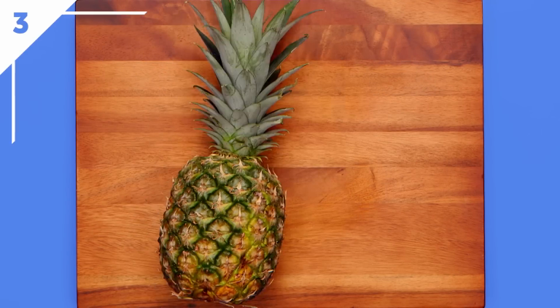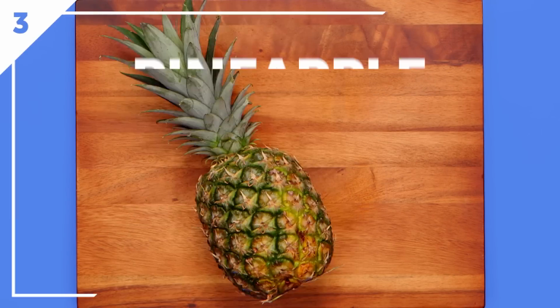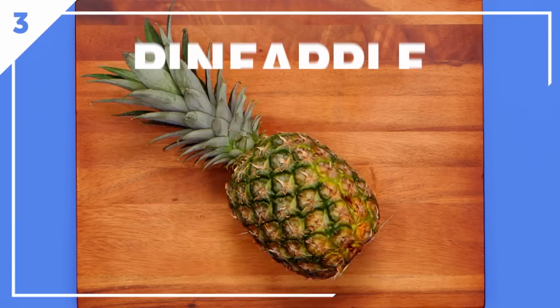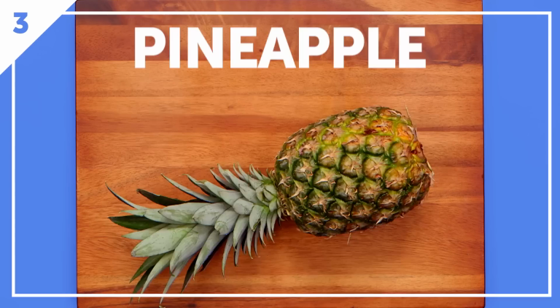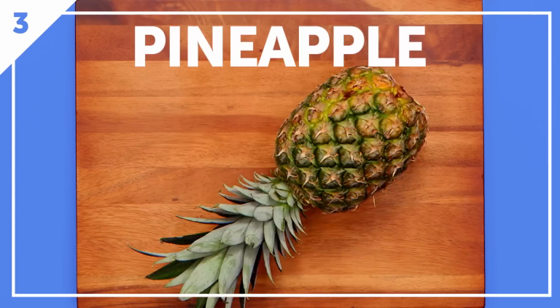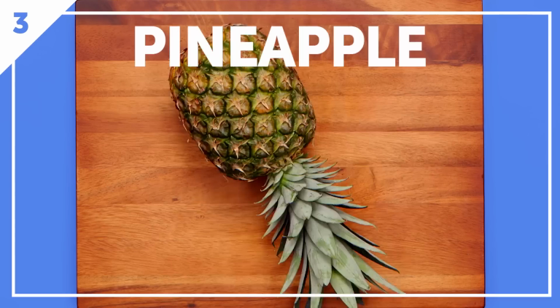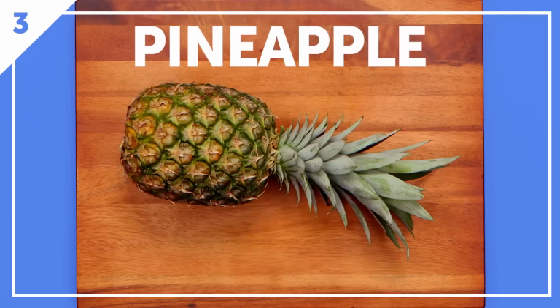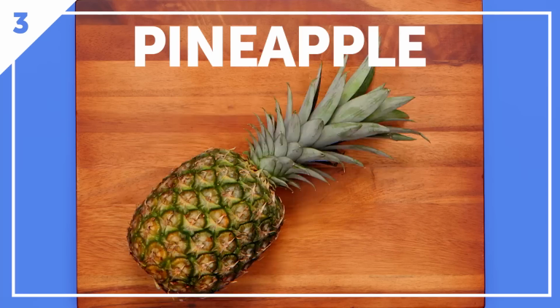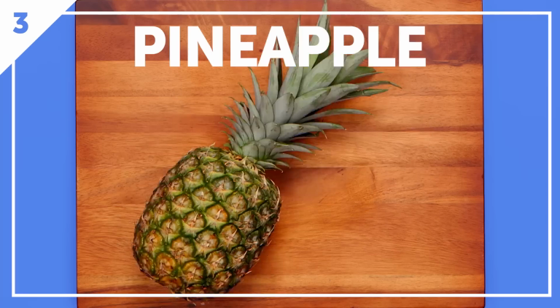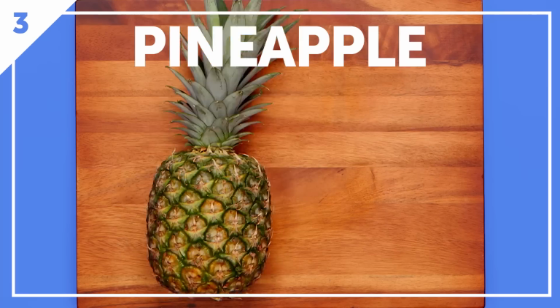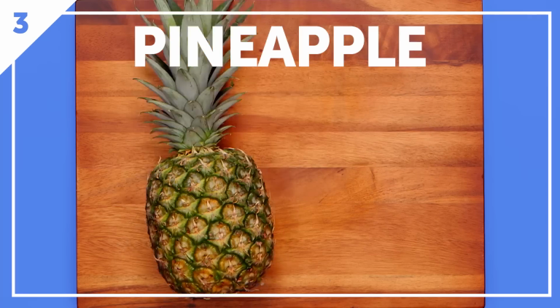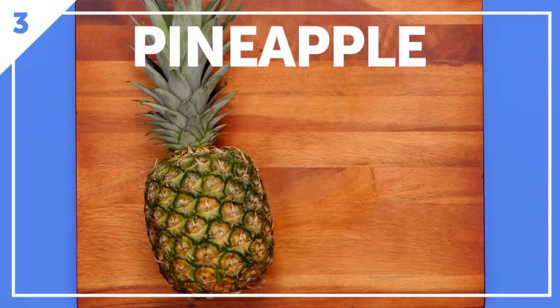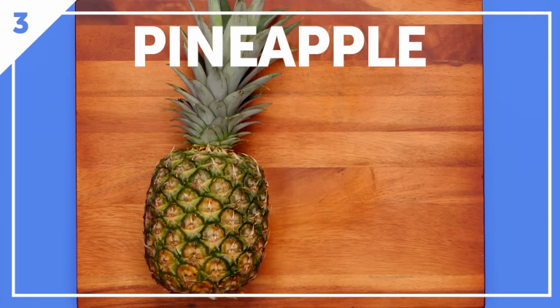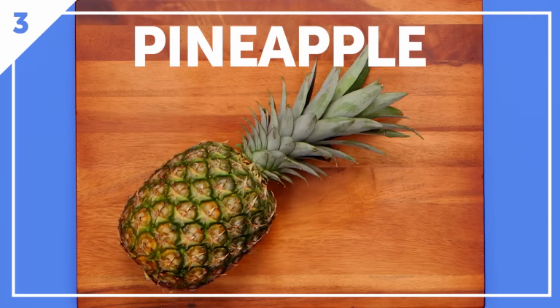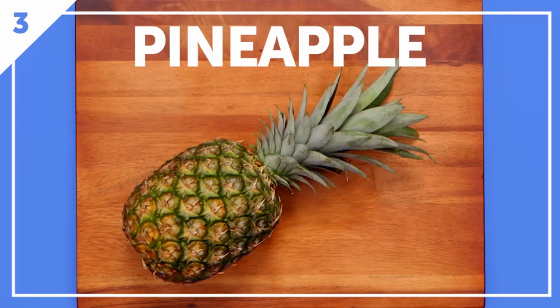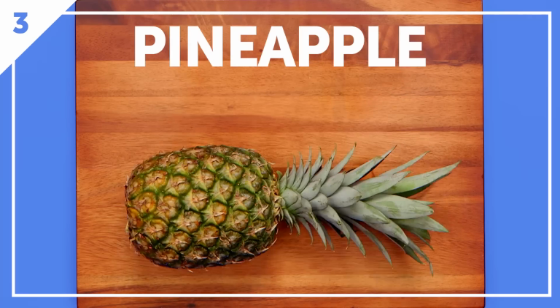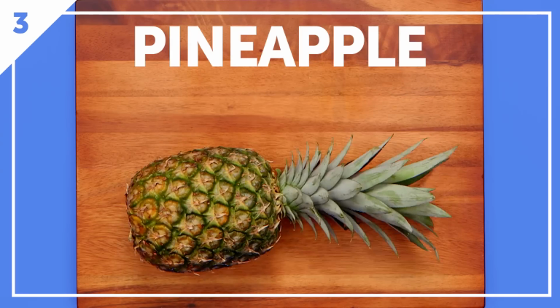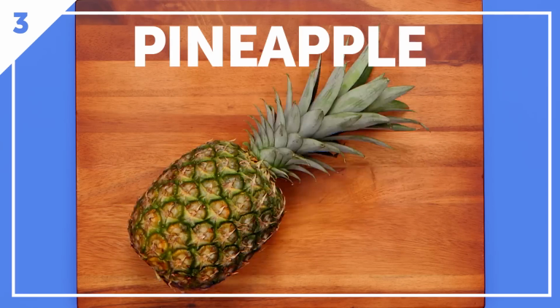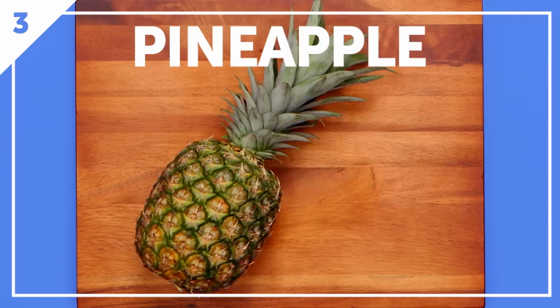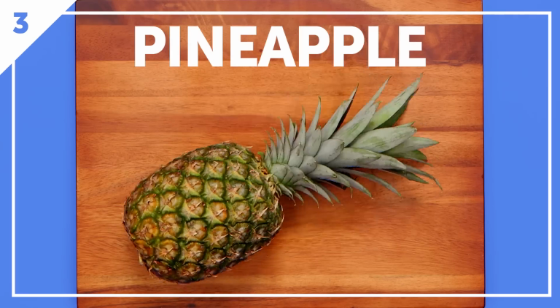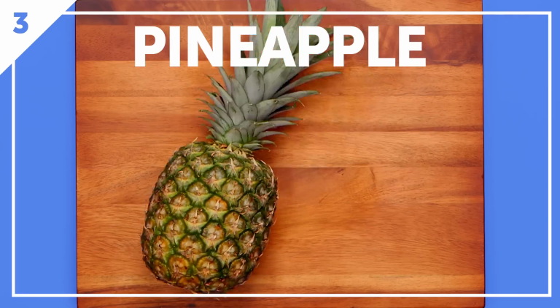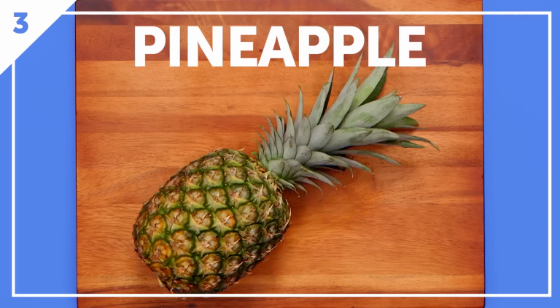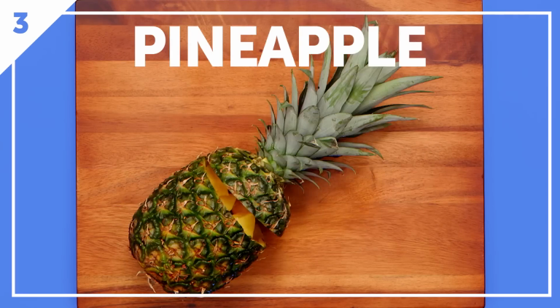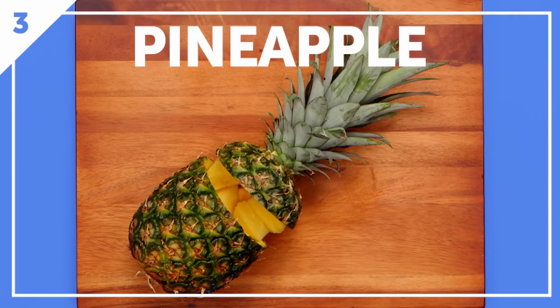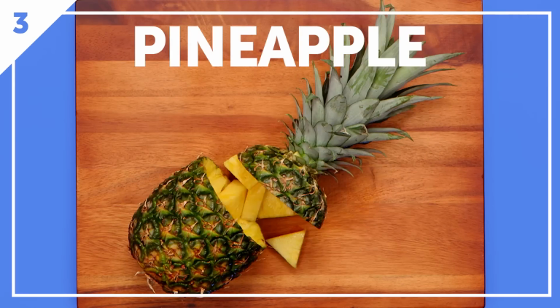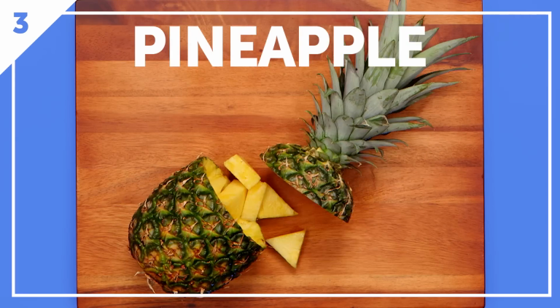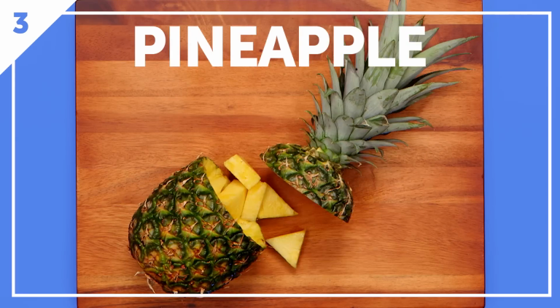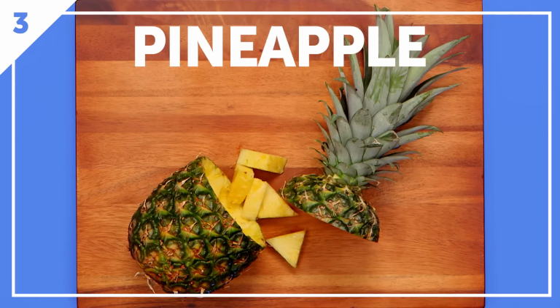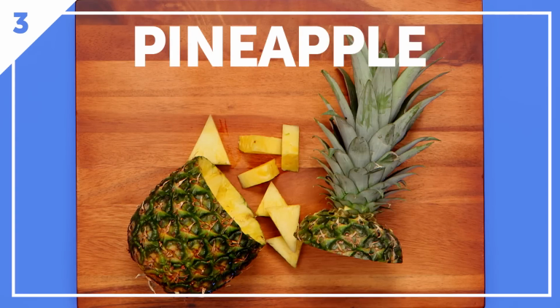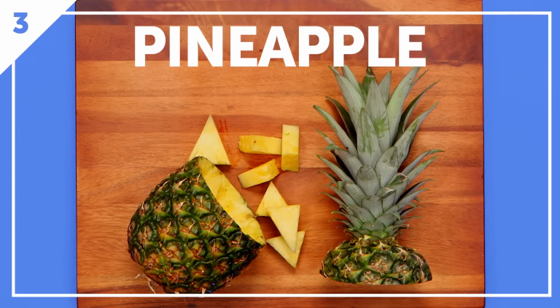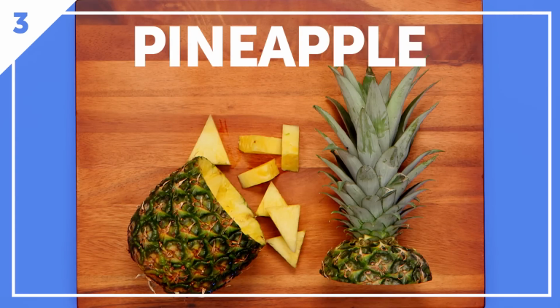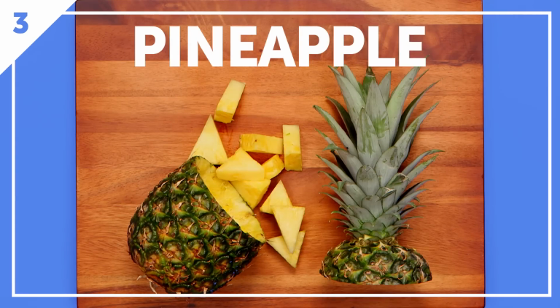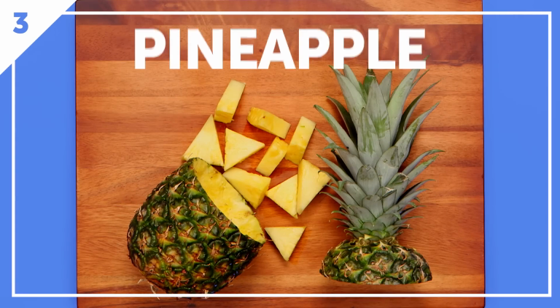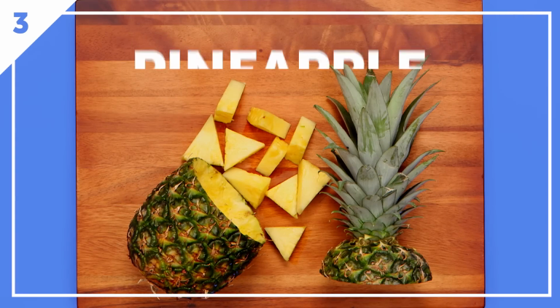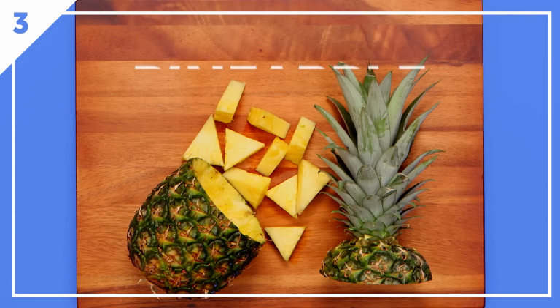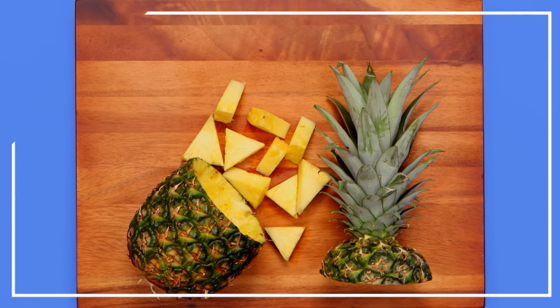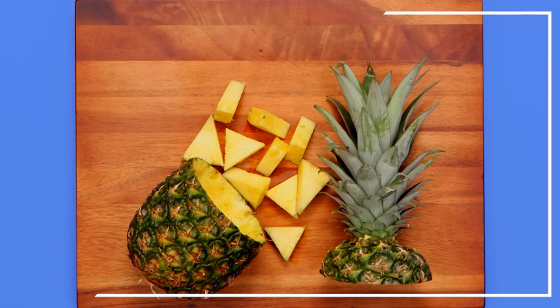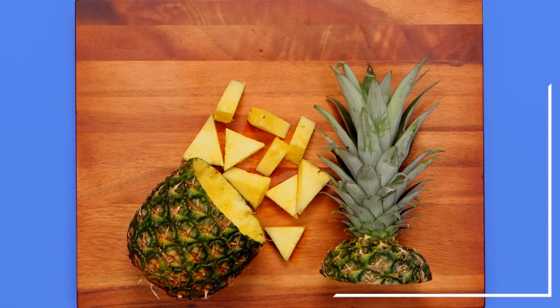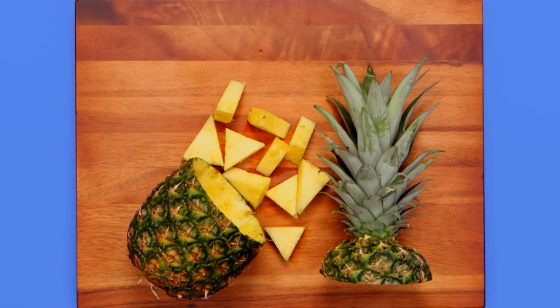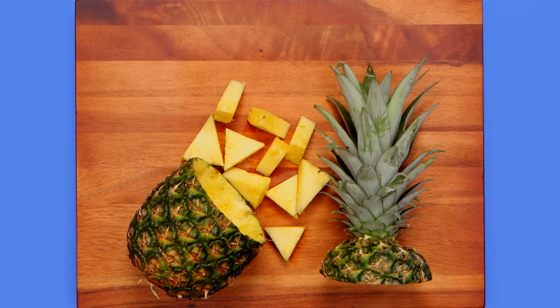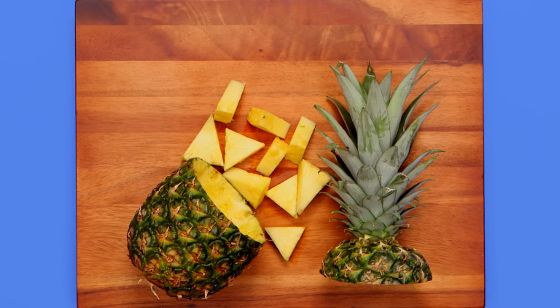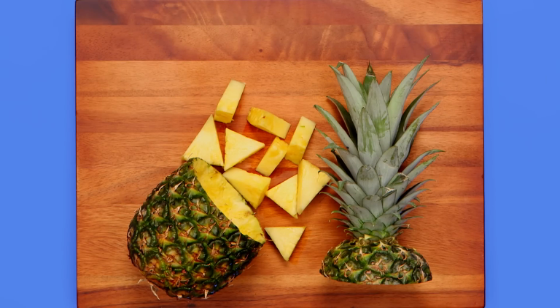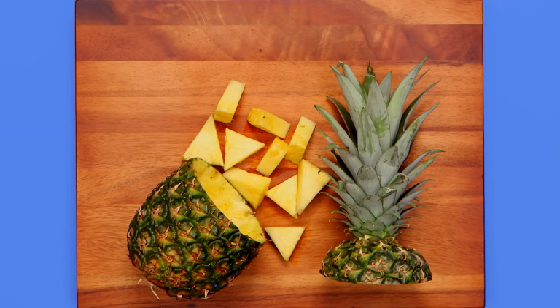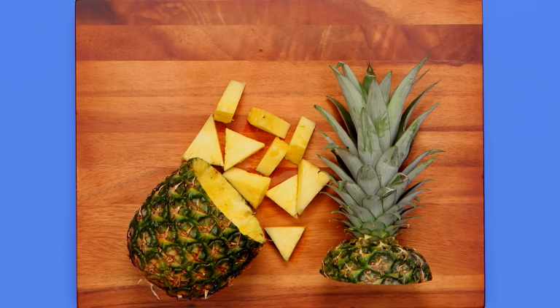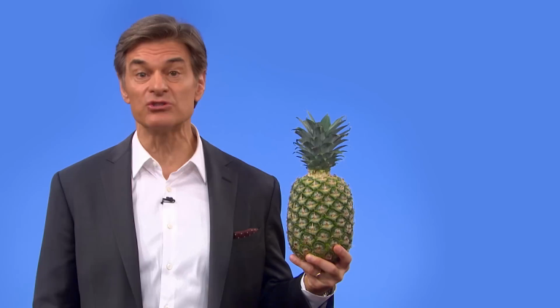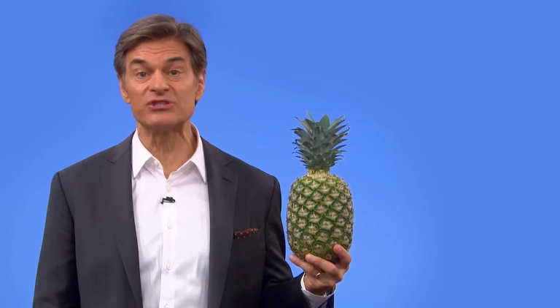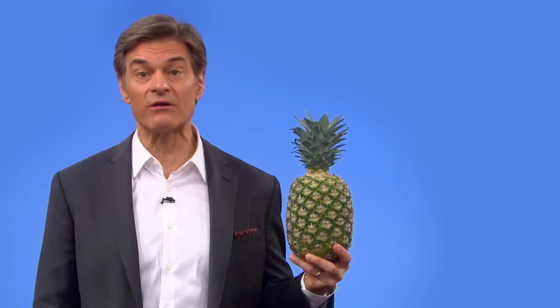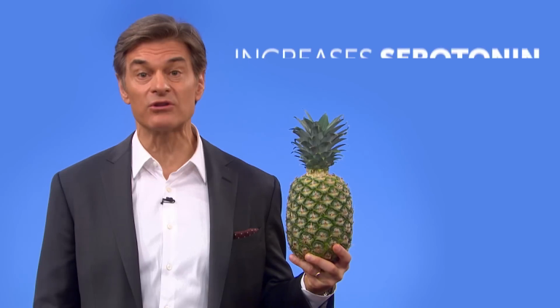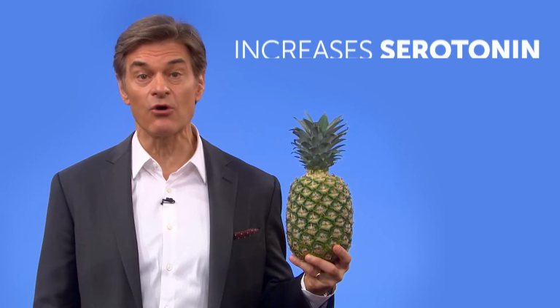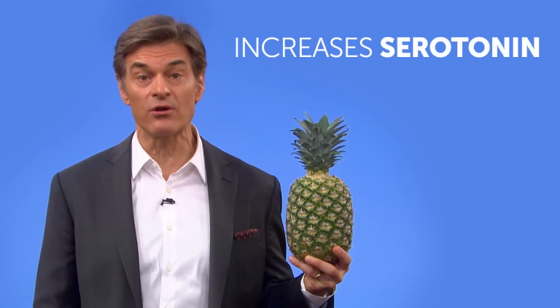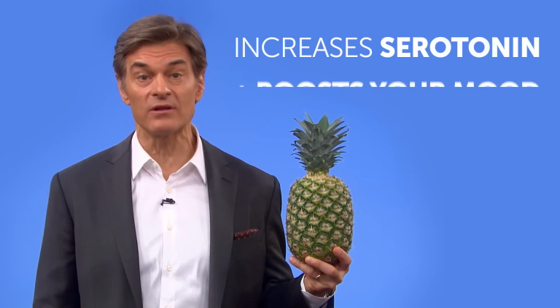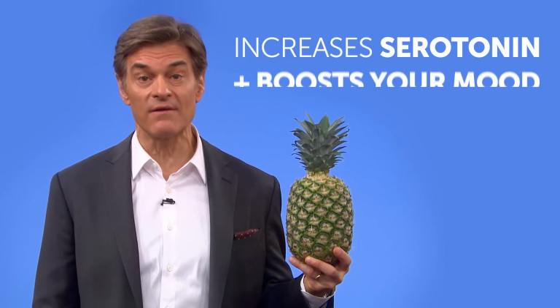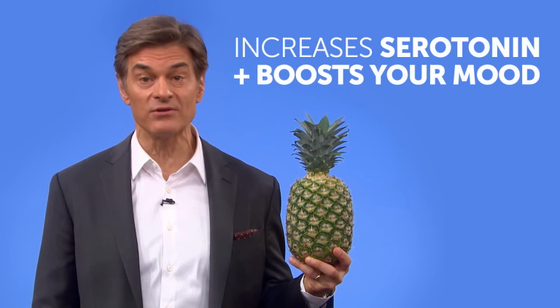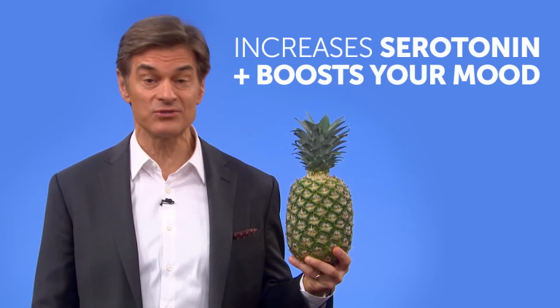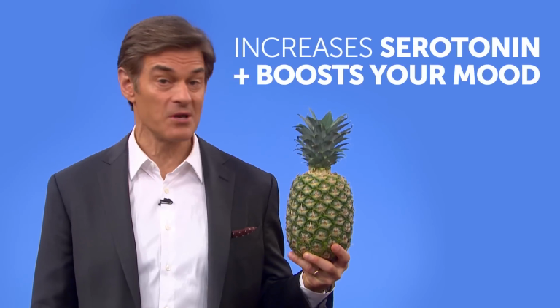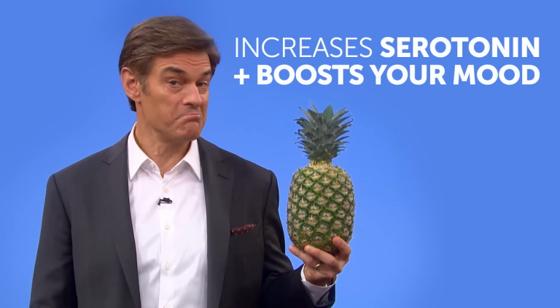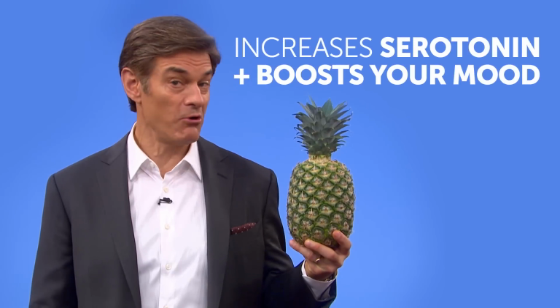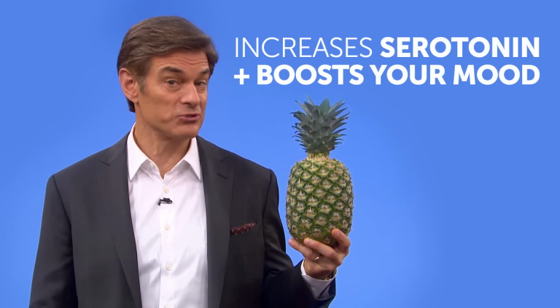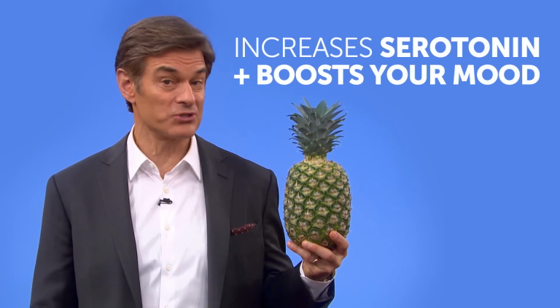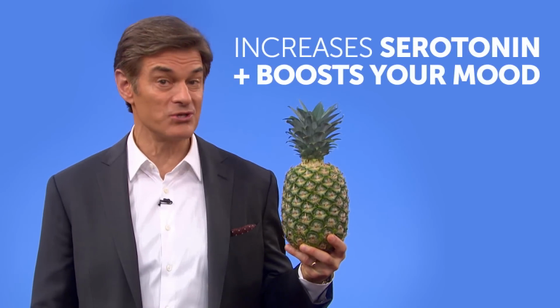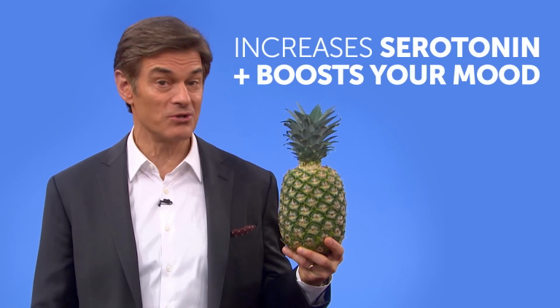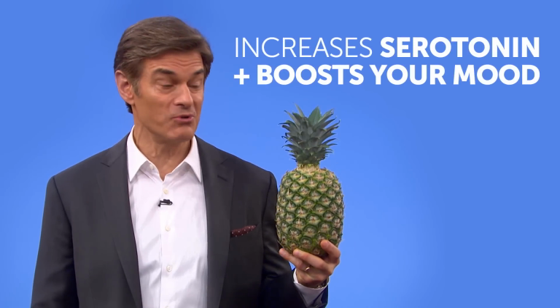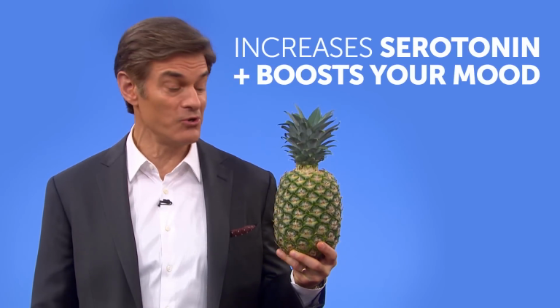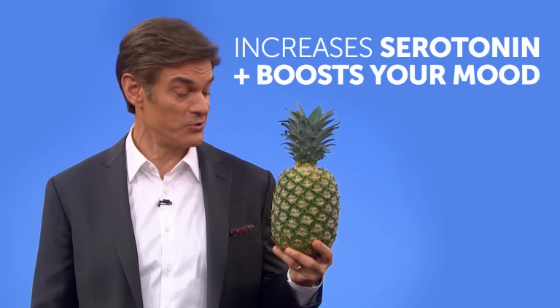Pineapple is full of manganese, which has been shown to decrease bloating. It also helps increase your serotonin levels, boosting your mood.